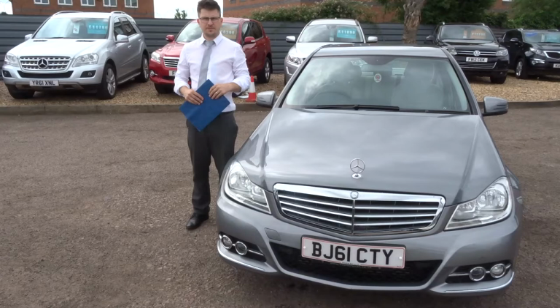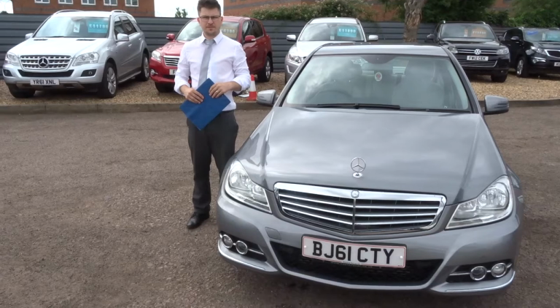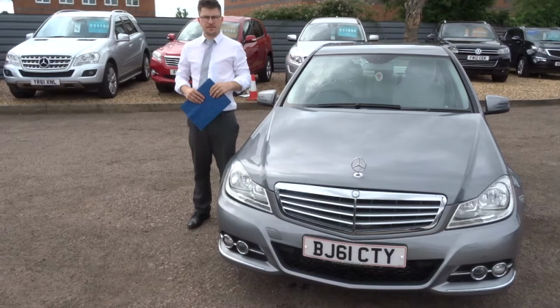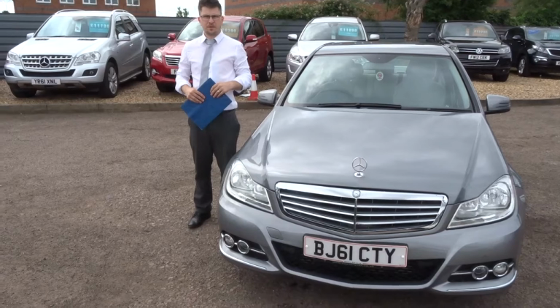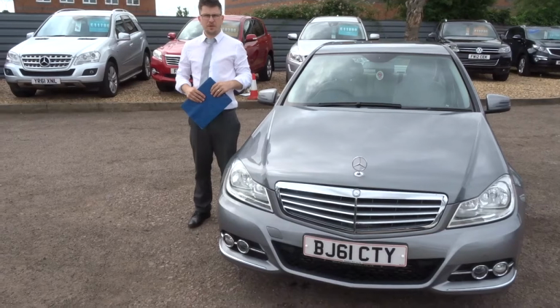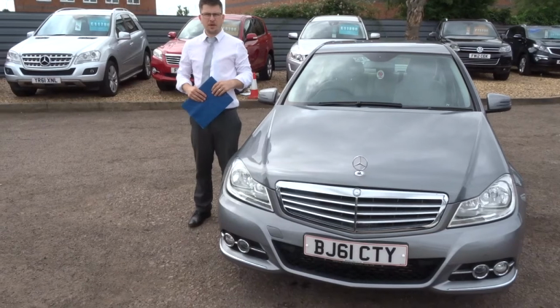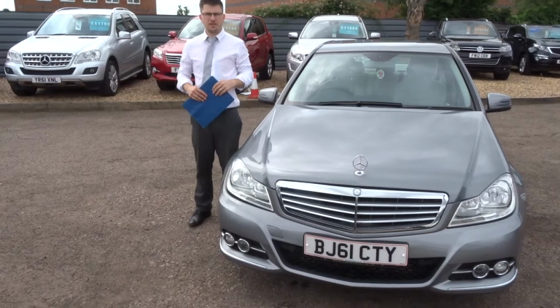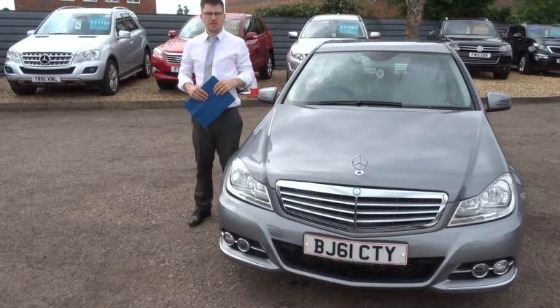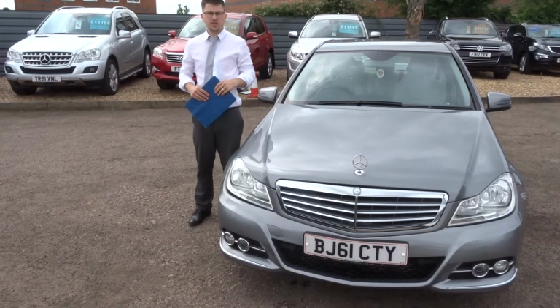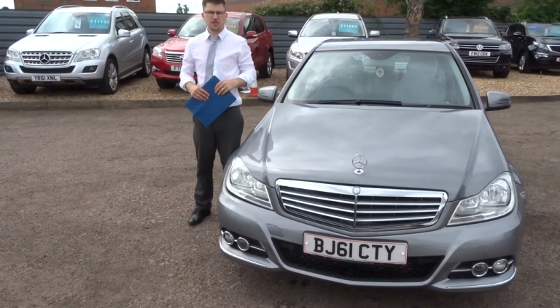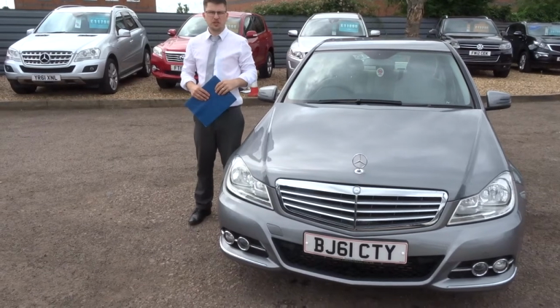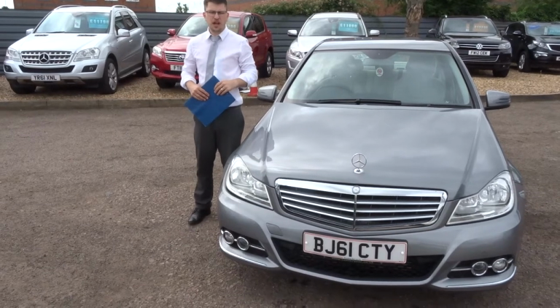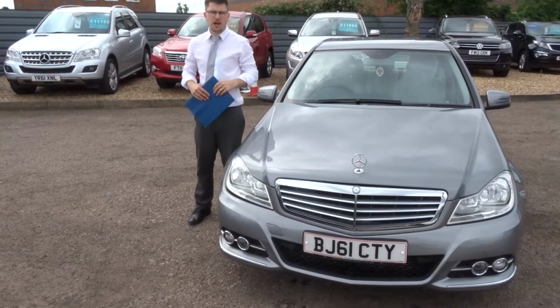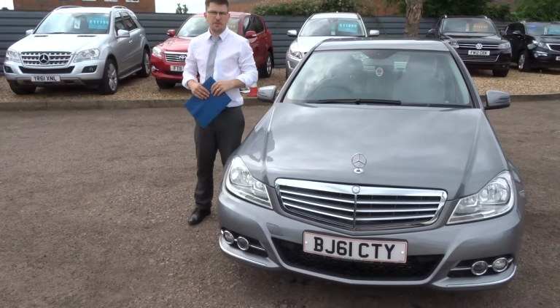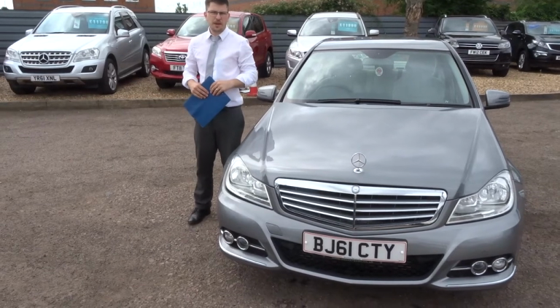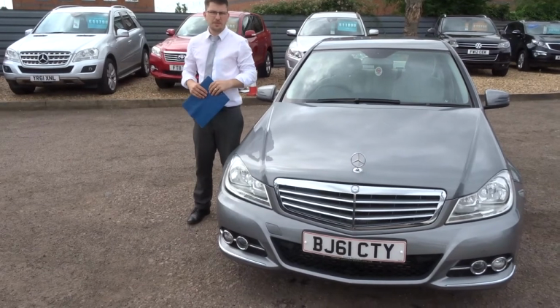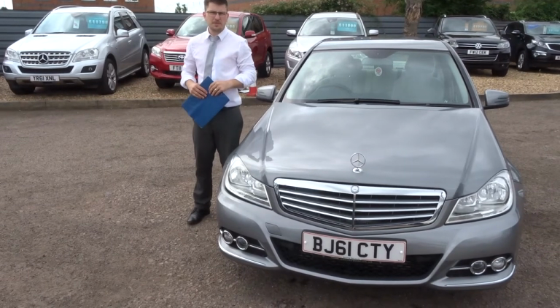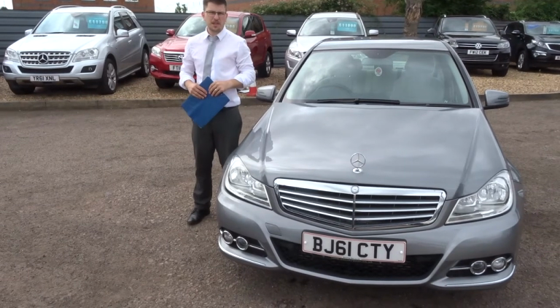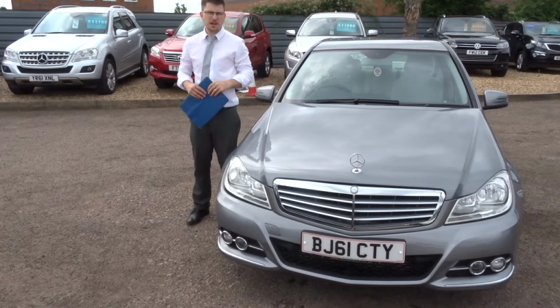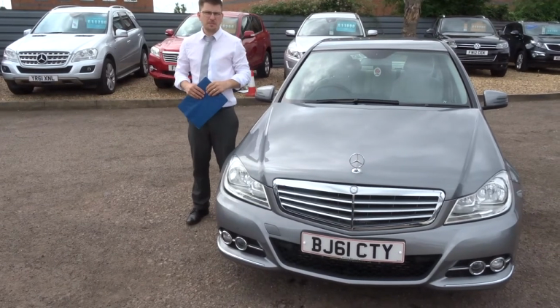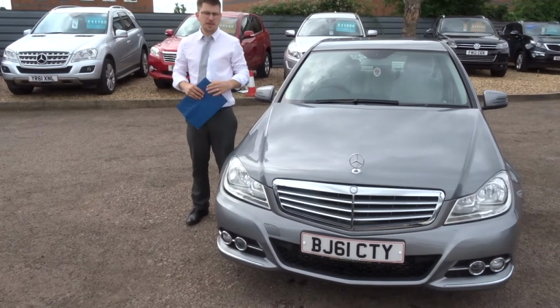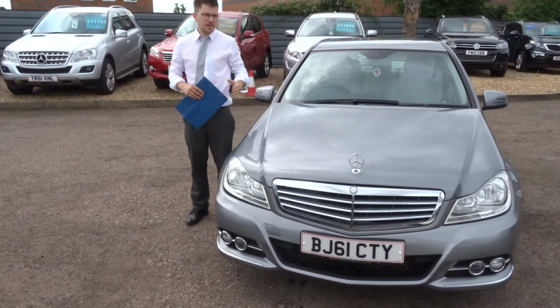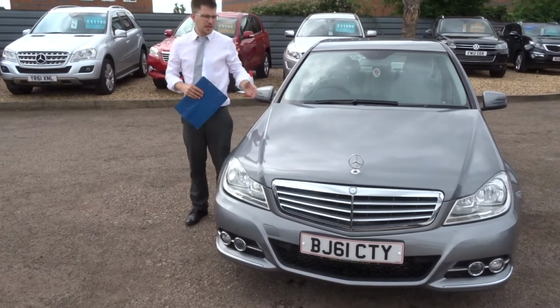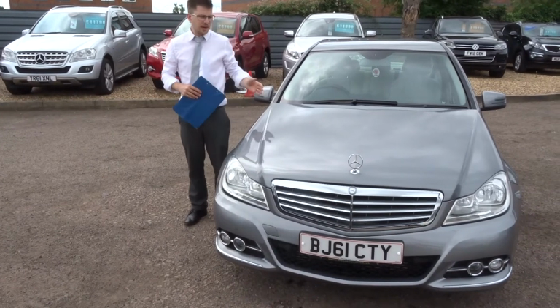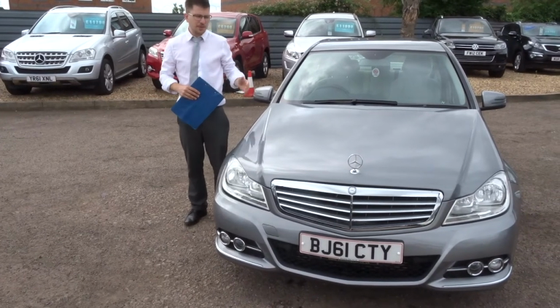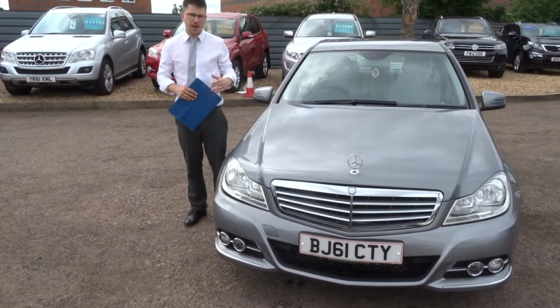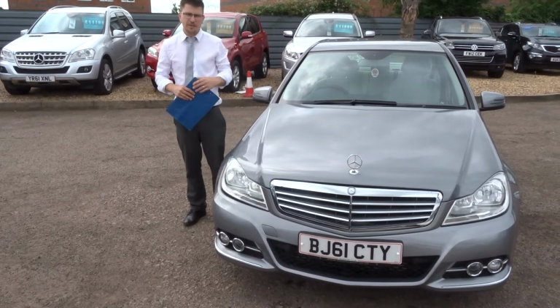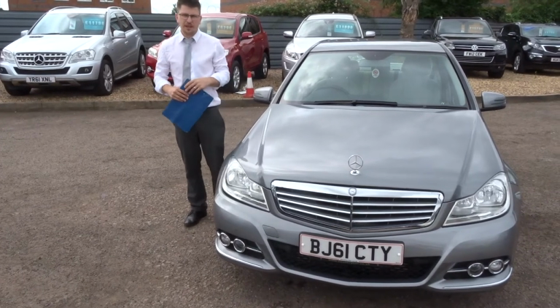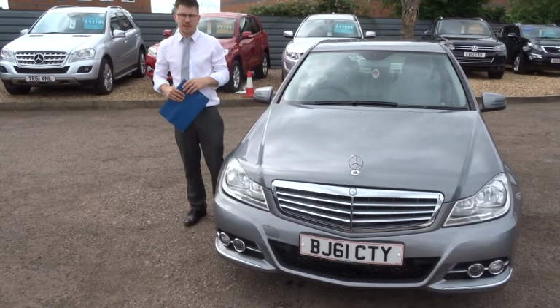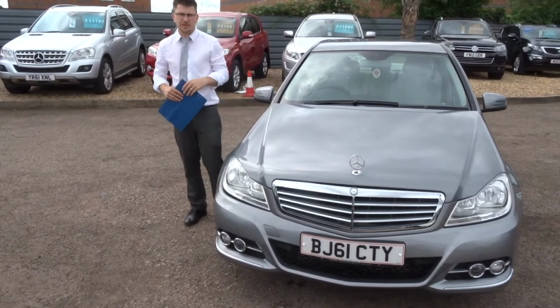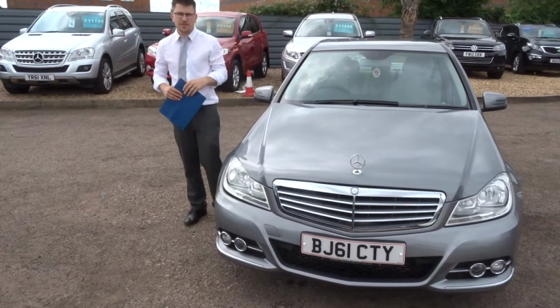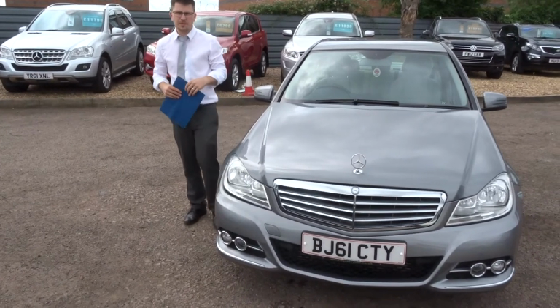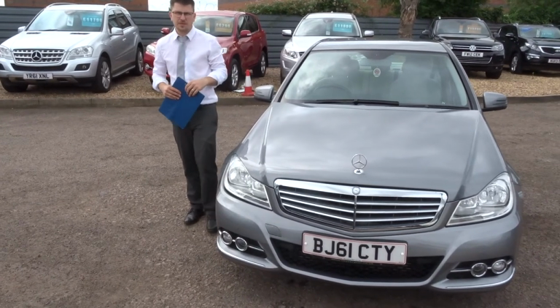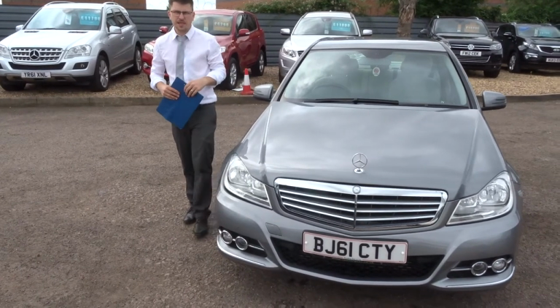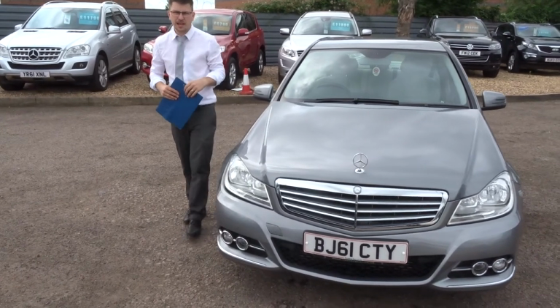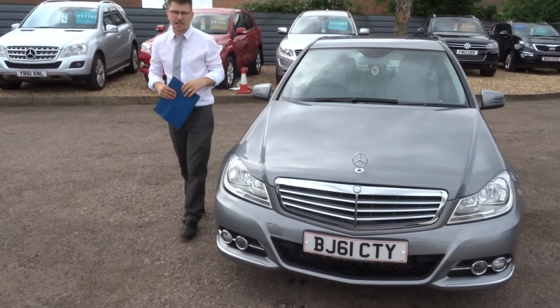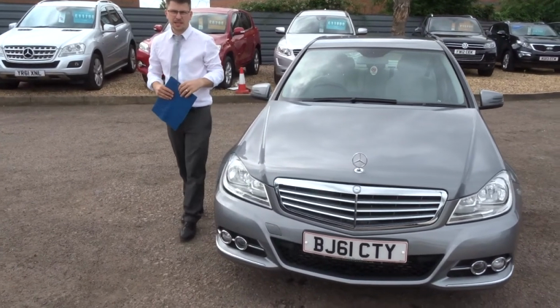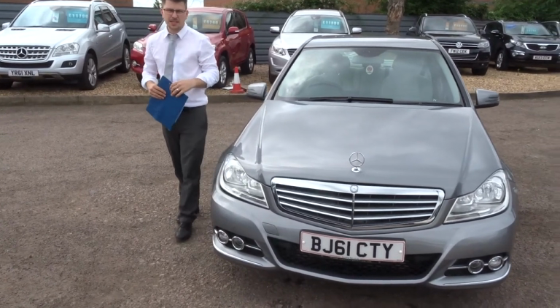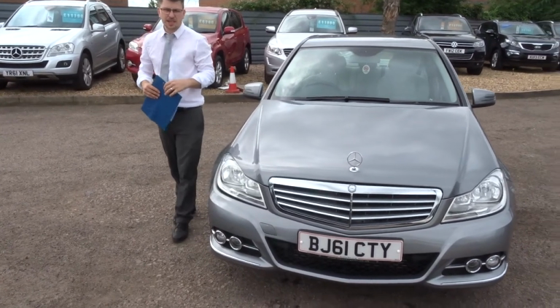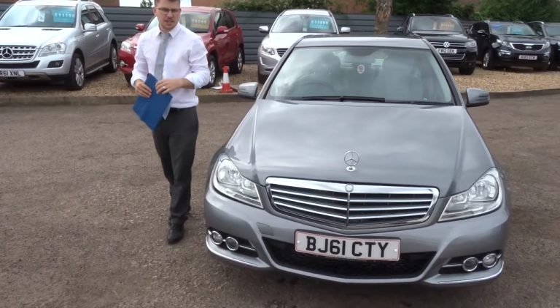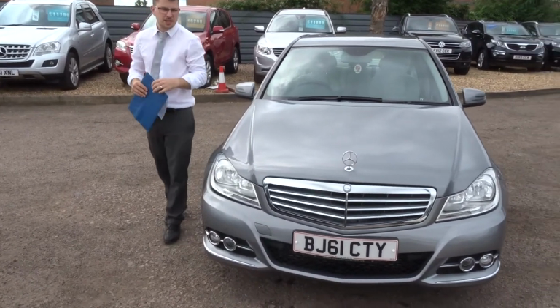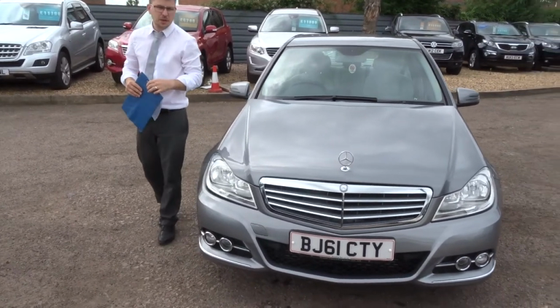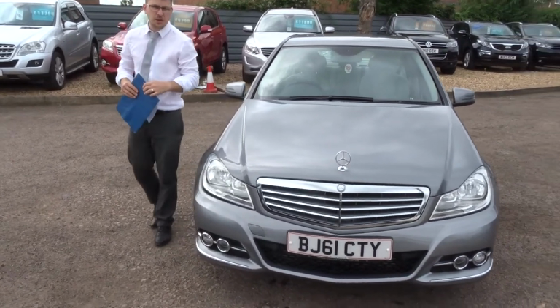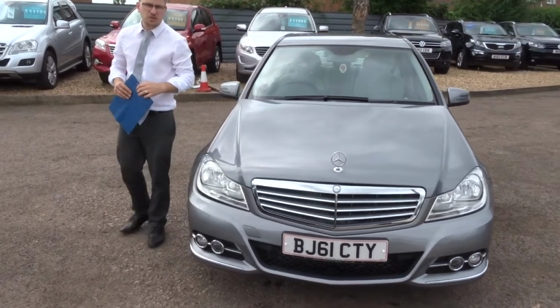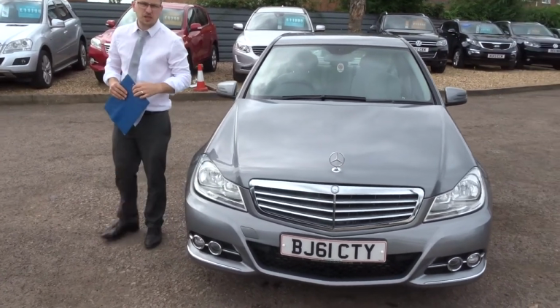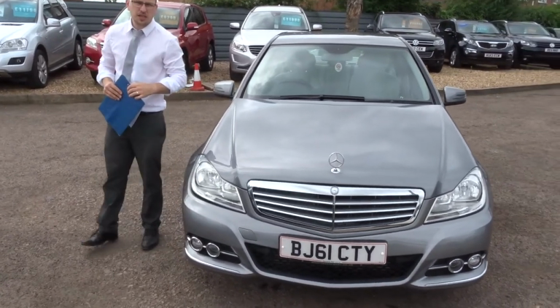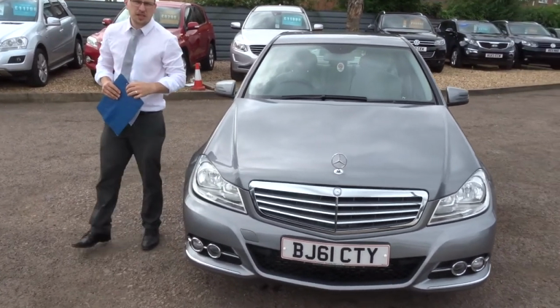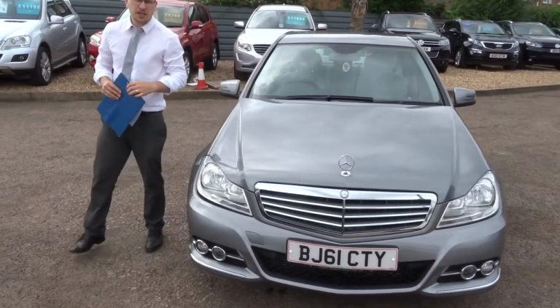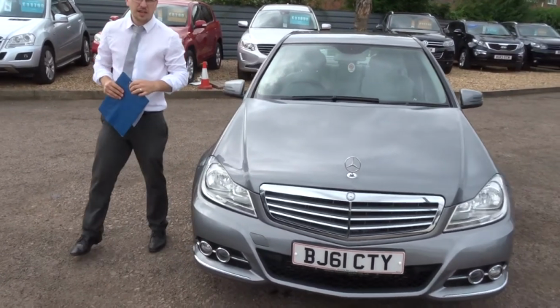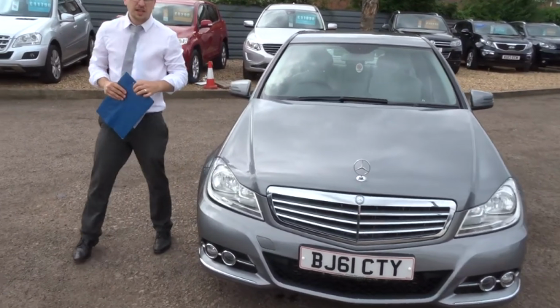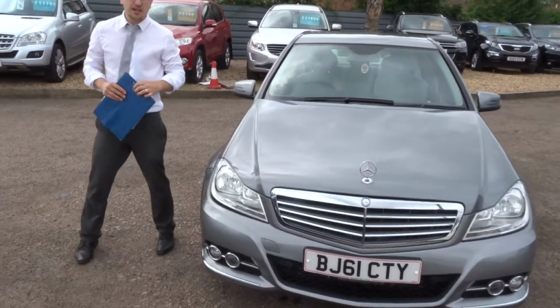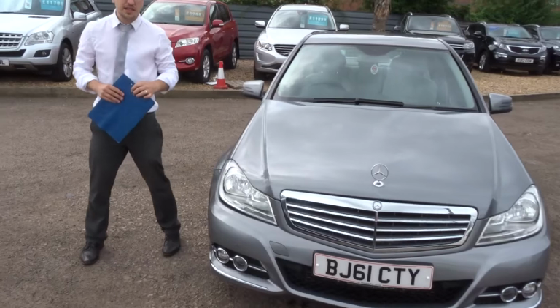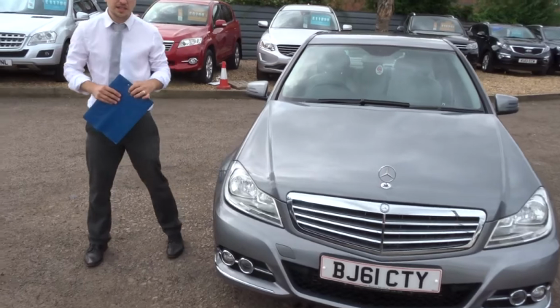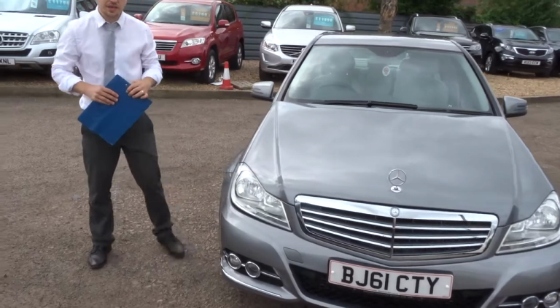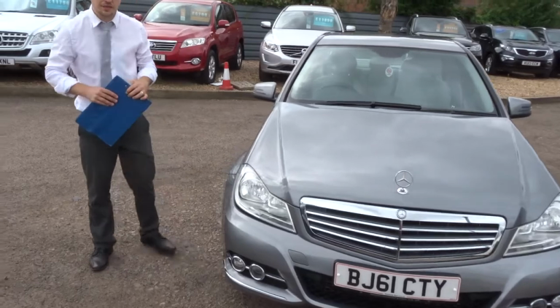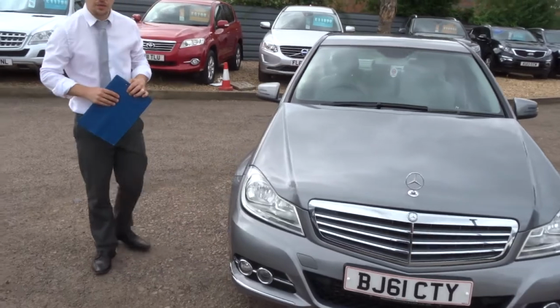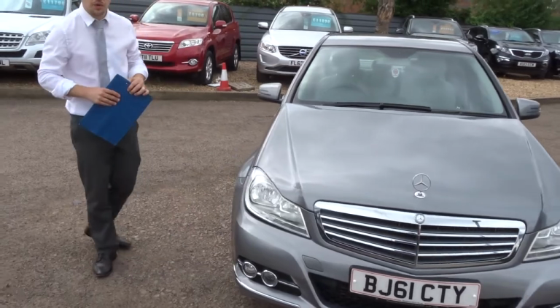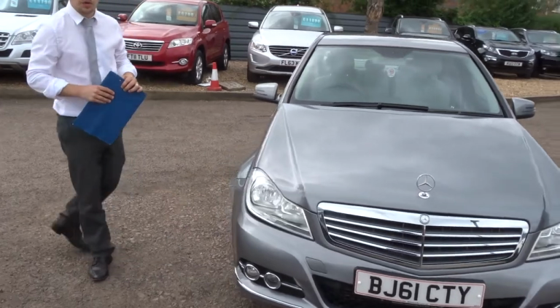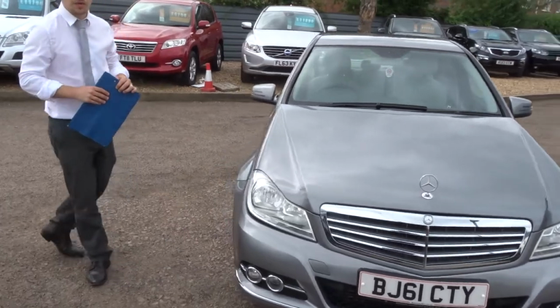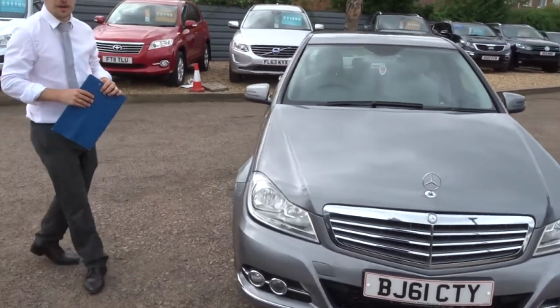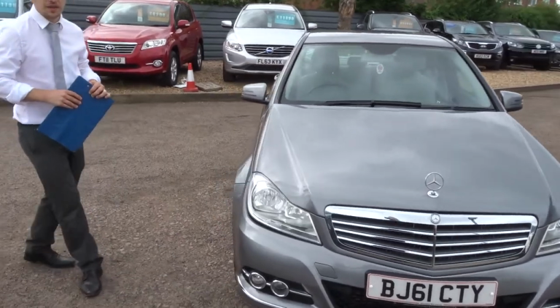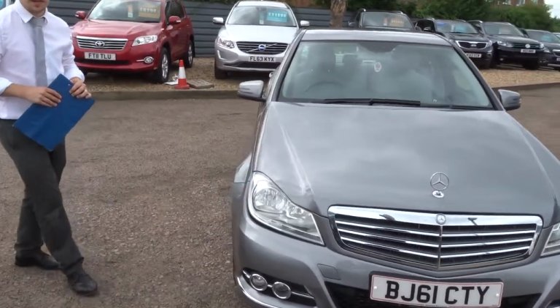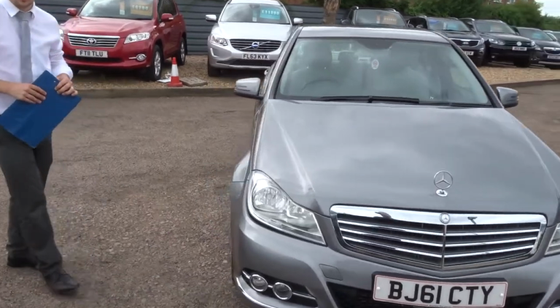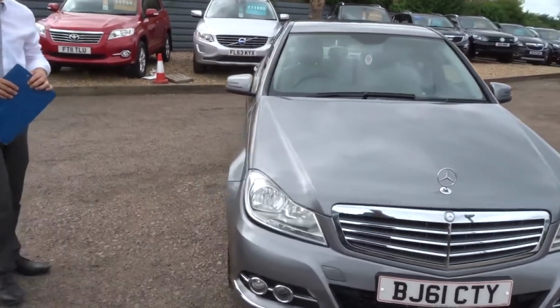Welcome to Country Car, my name's Tom. Here we have a lovely Mercedes C200. Let's give you a walk around the car.